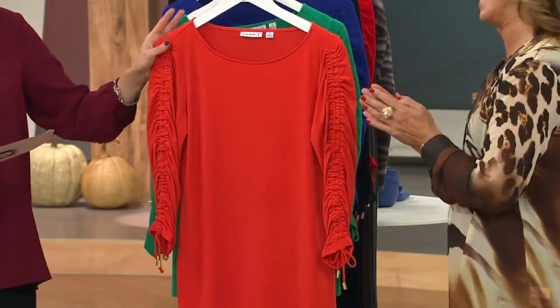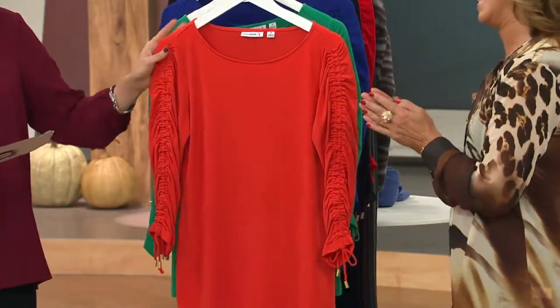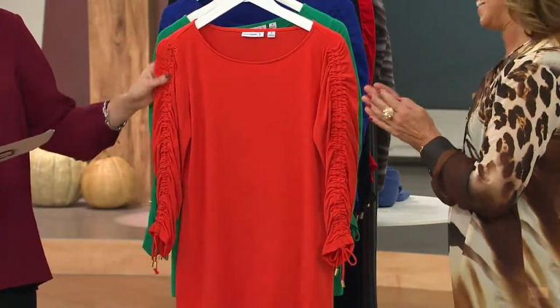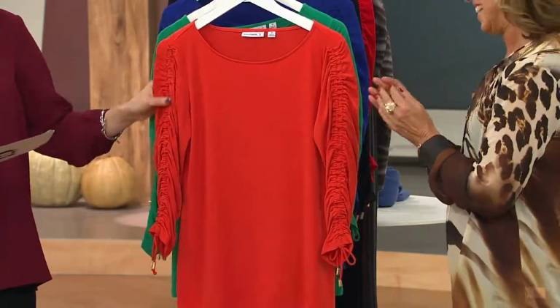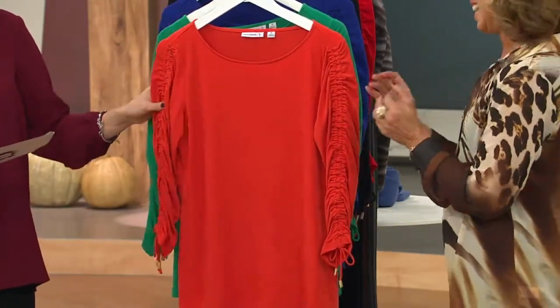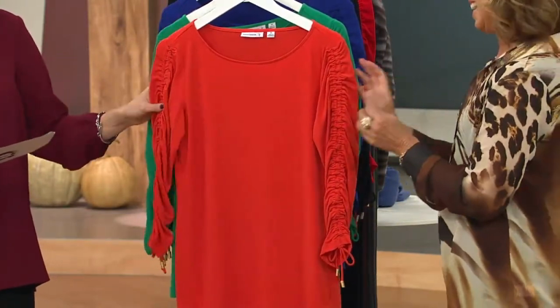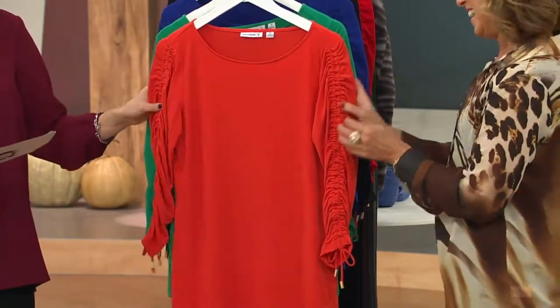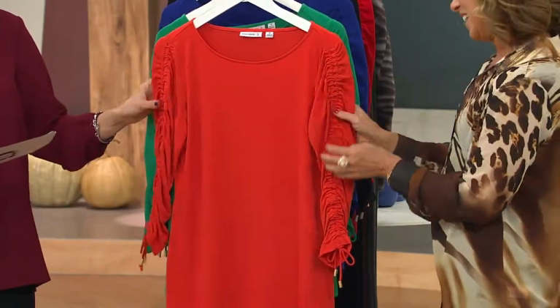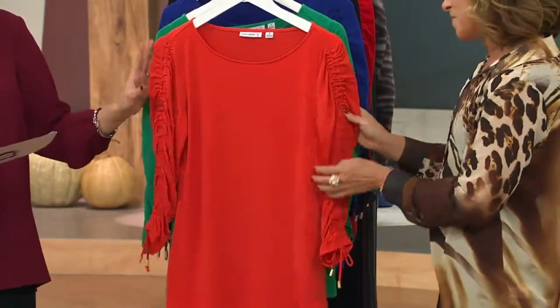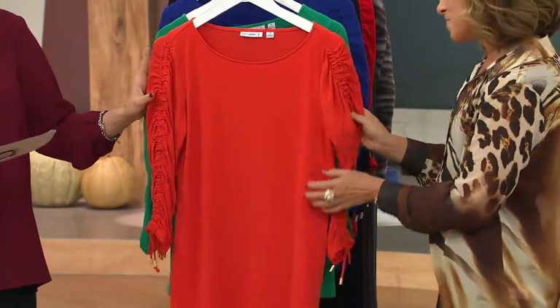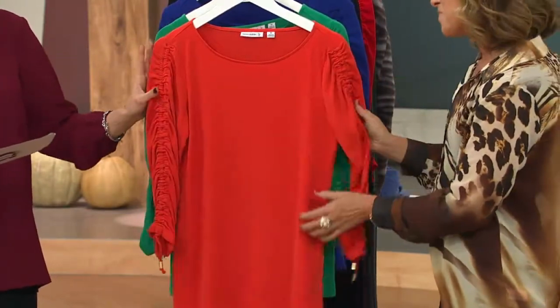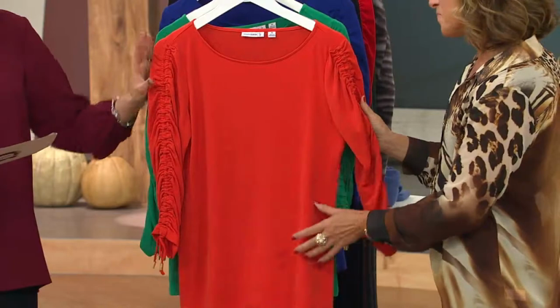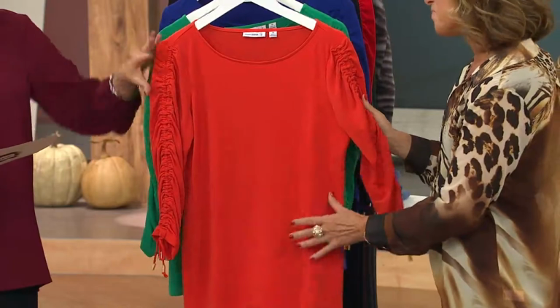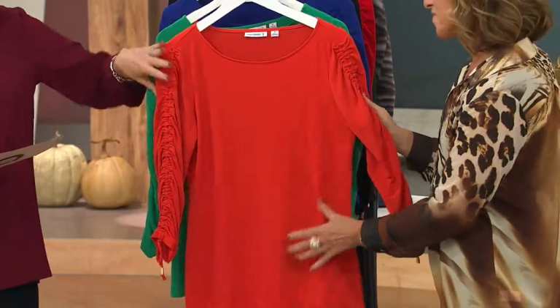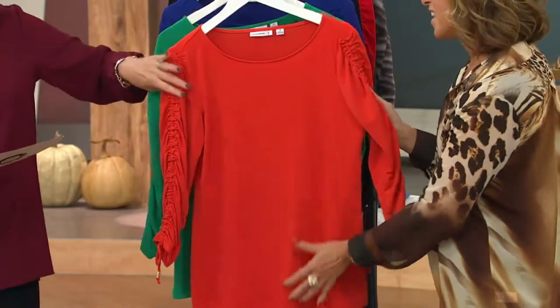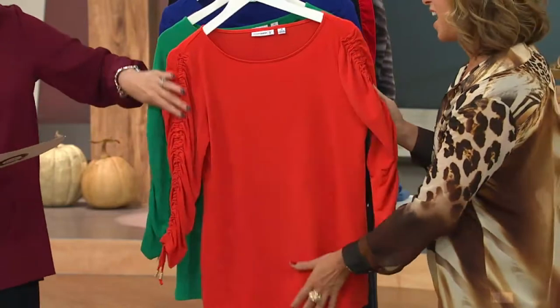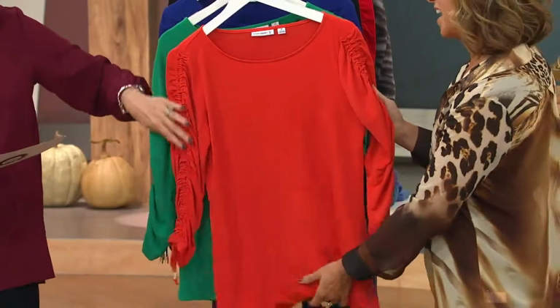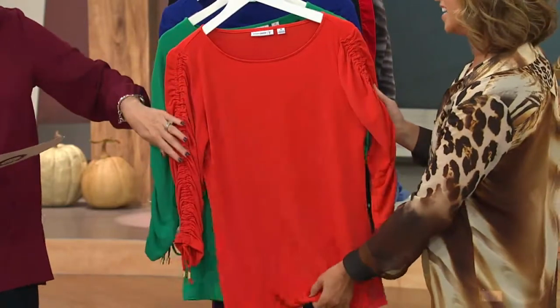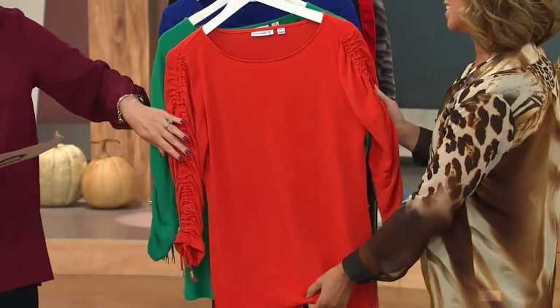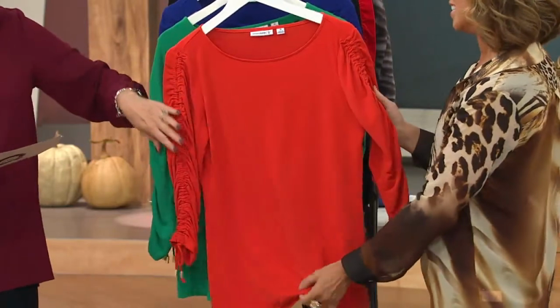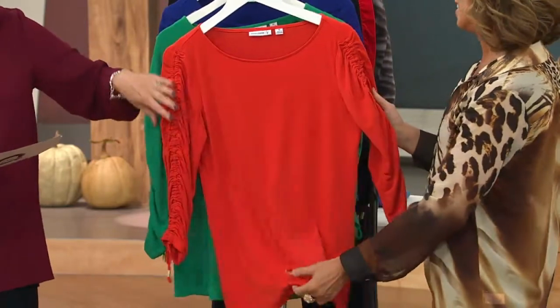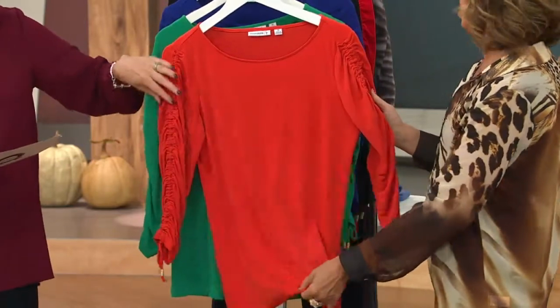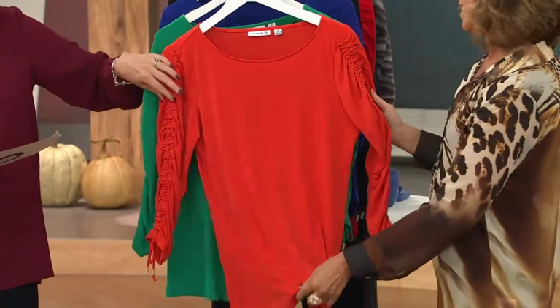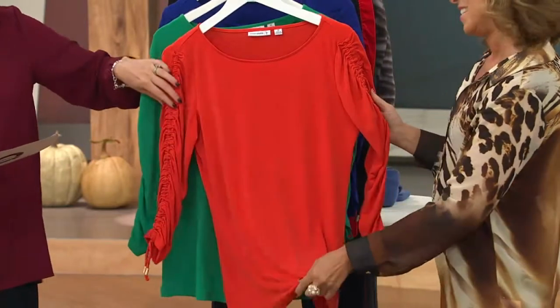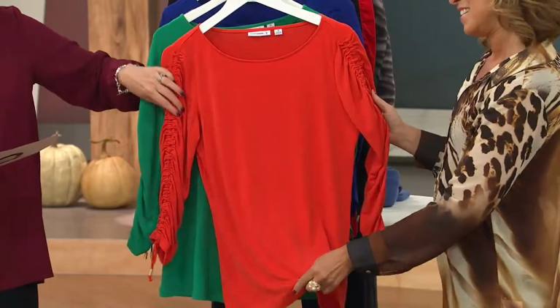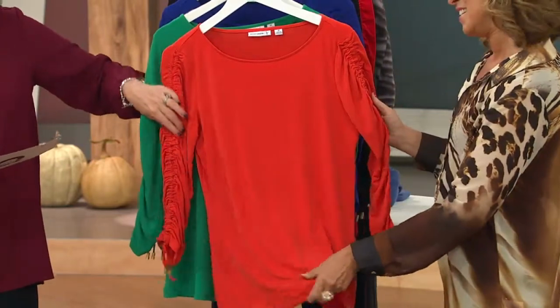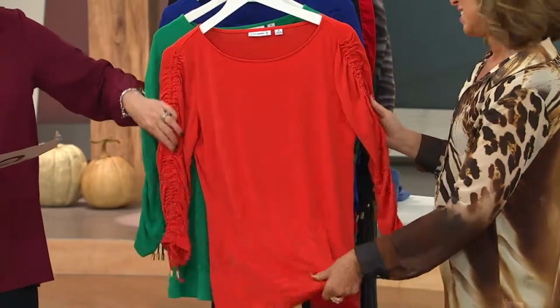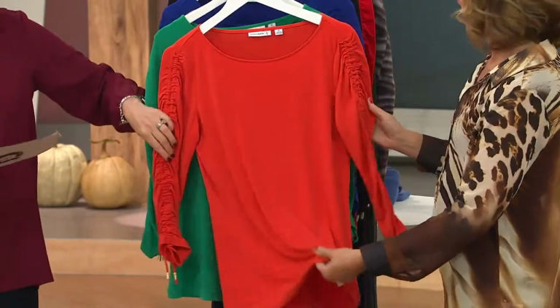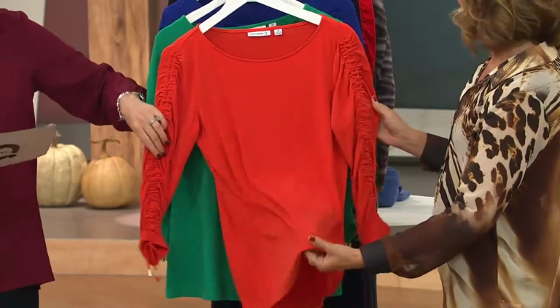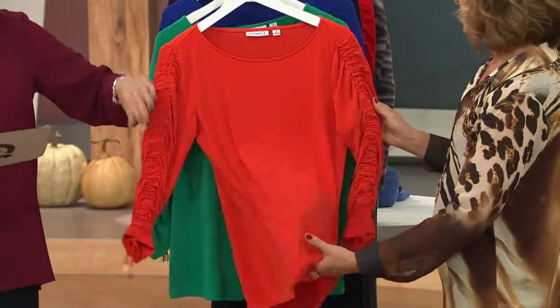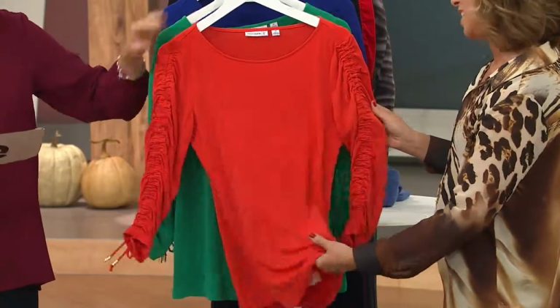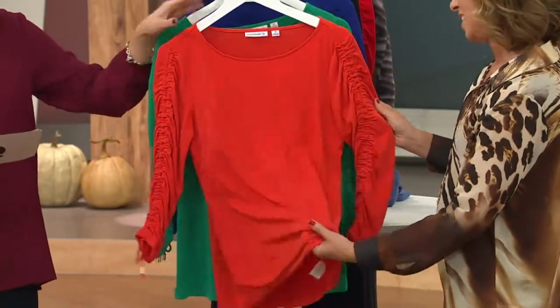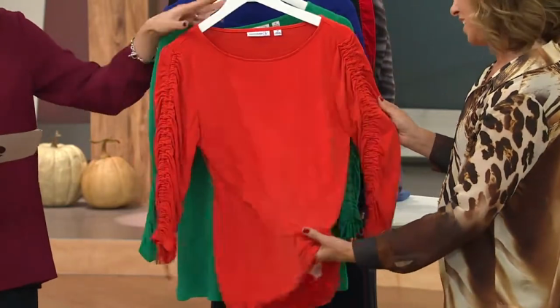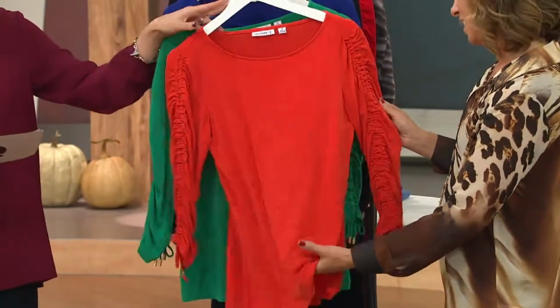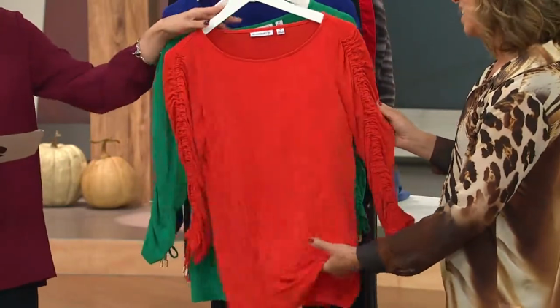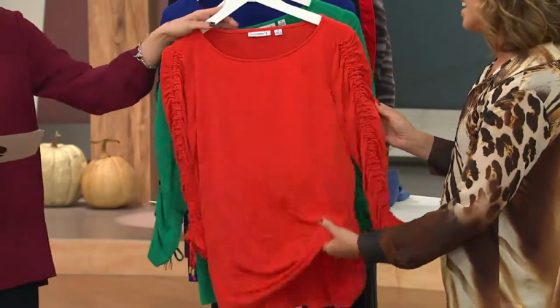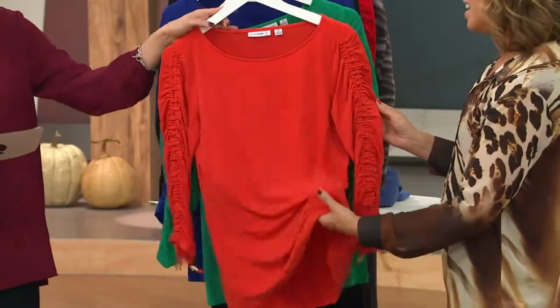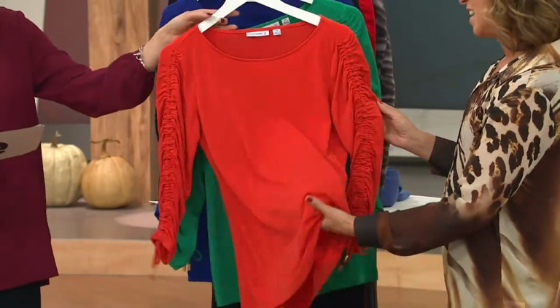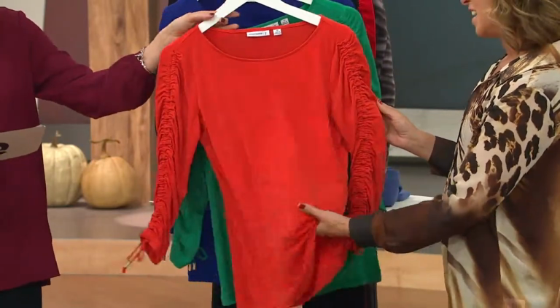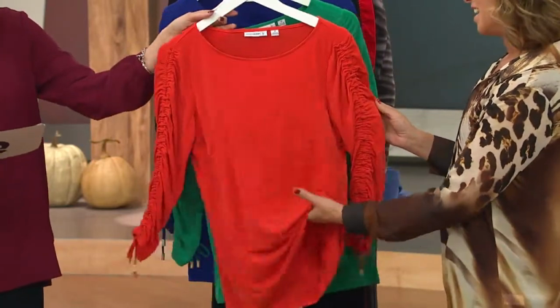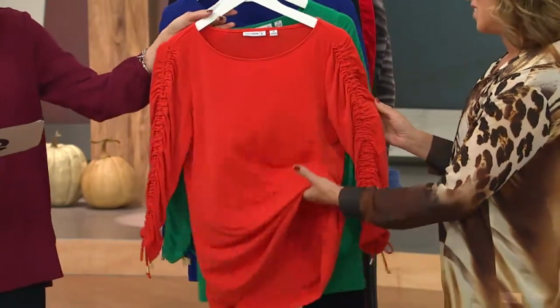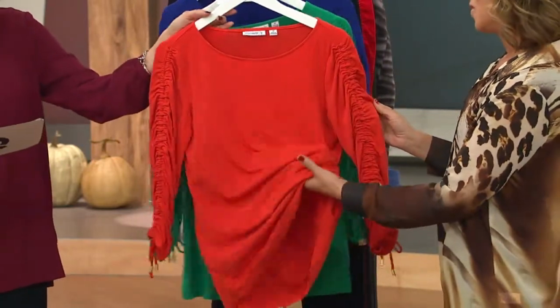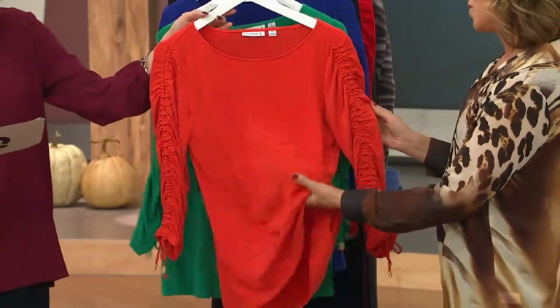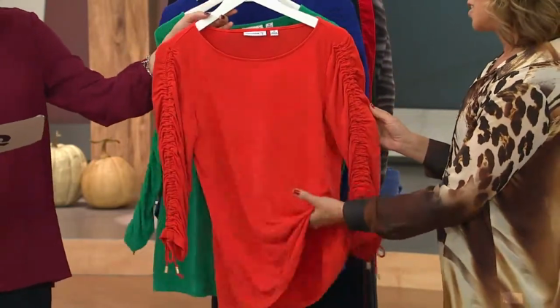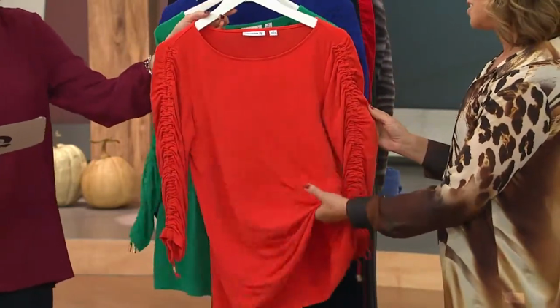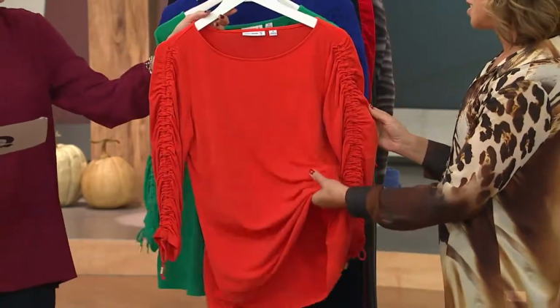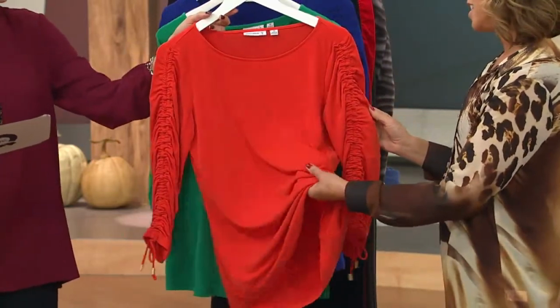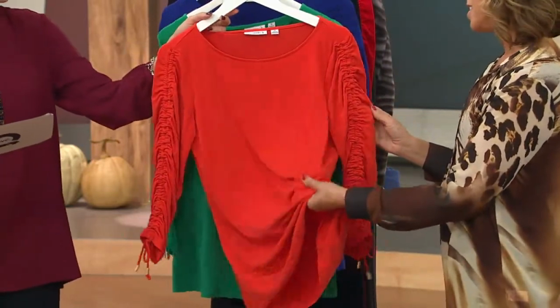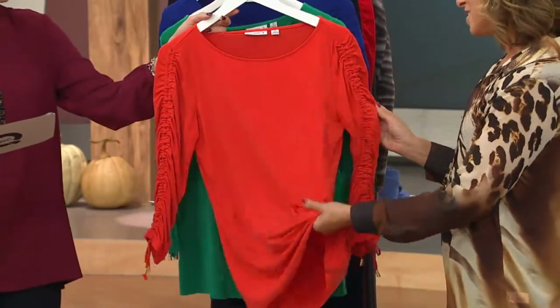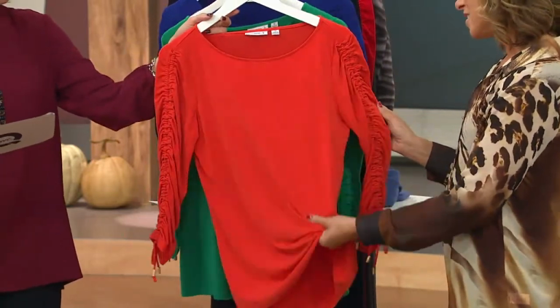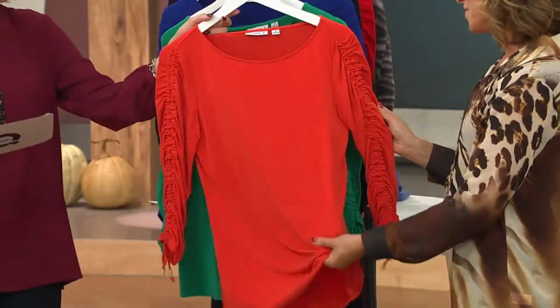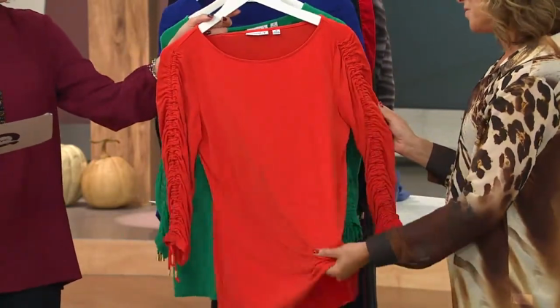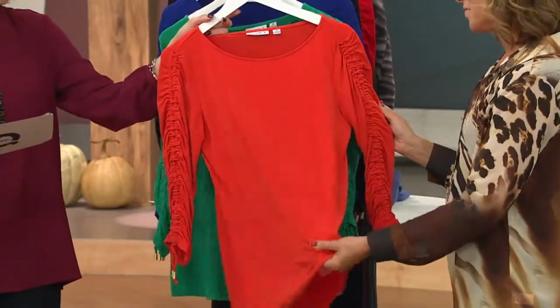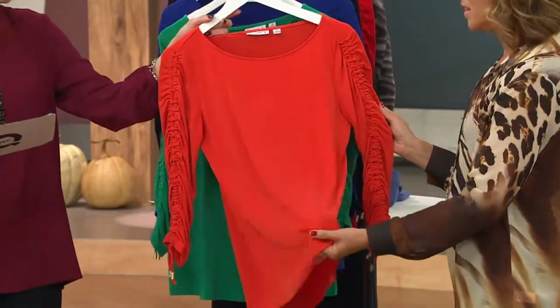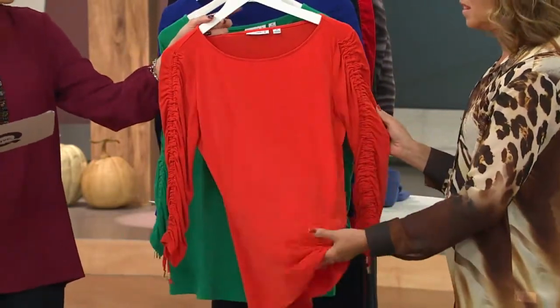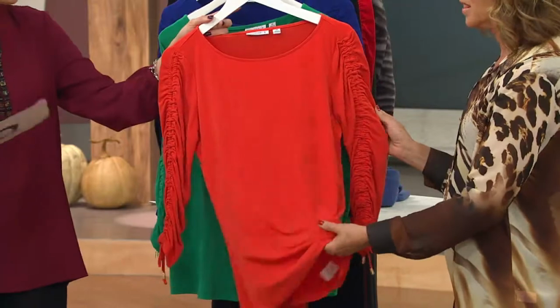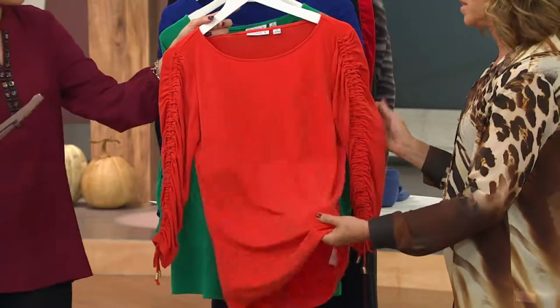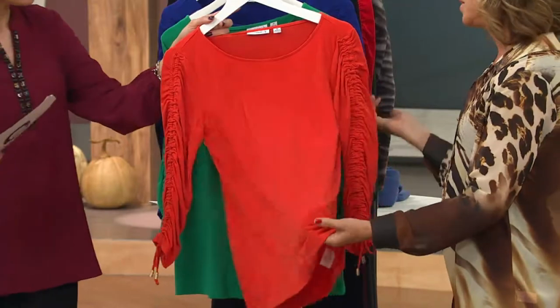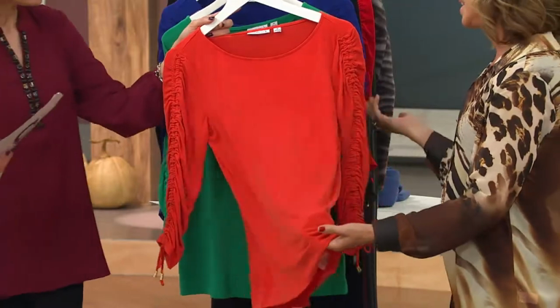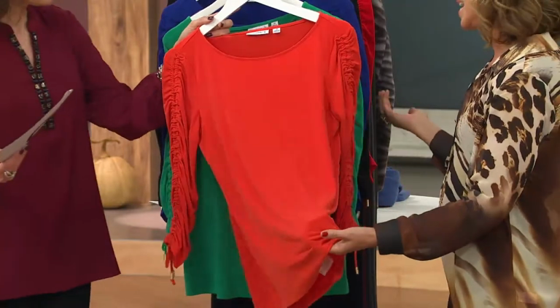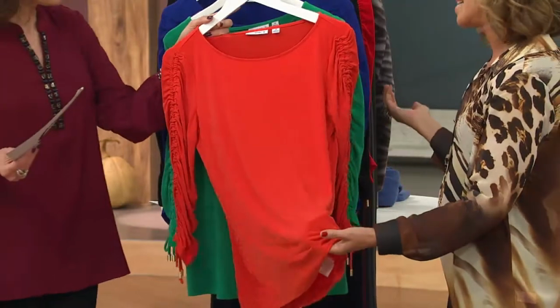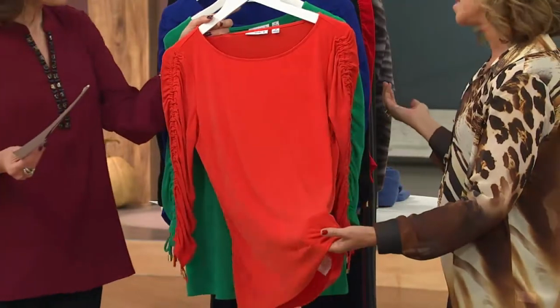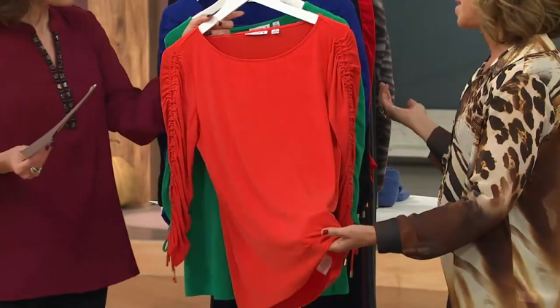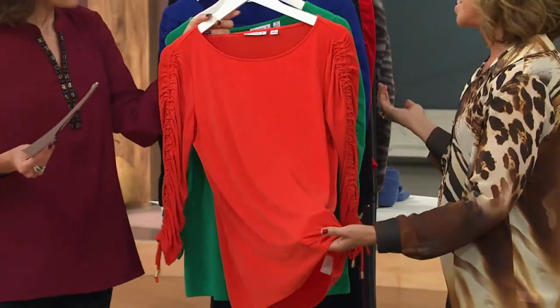The top — you'll see on the models — it's not a tight sleeve at all, it's just a pretty detail. This is vivid orange, extra extra small through 3X. Liquid knit at its best.